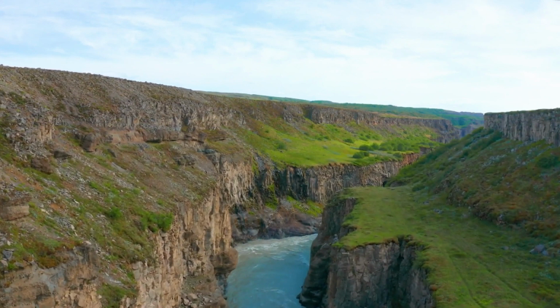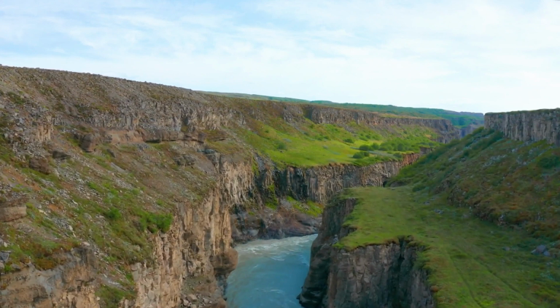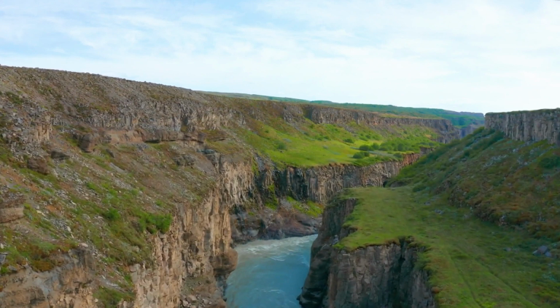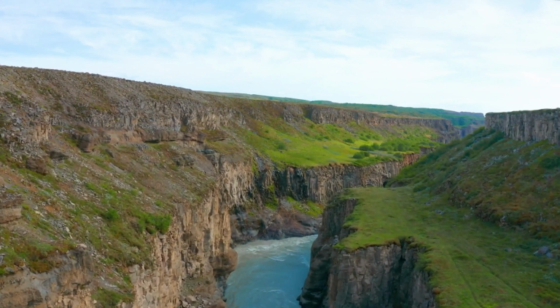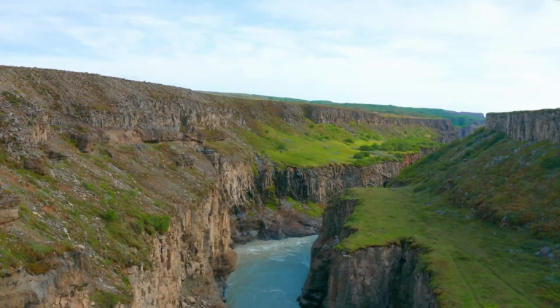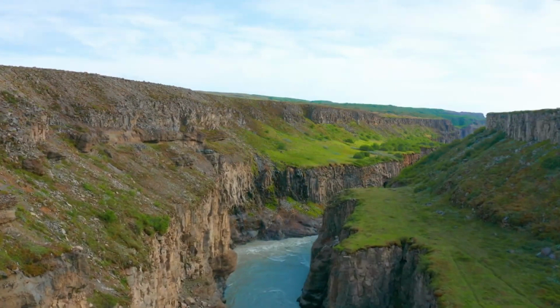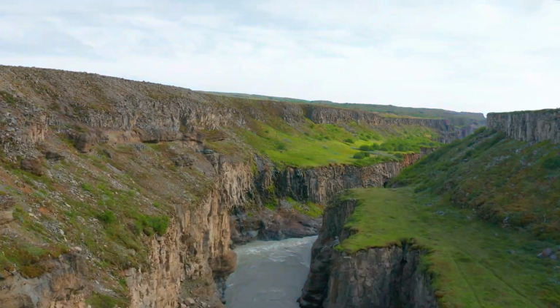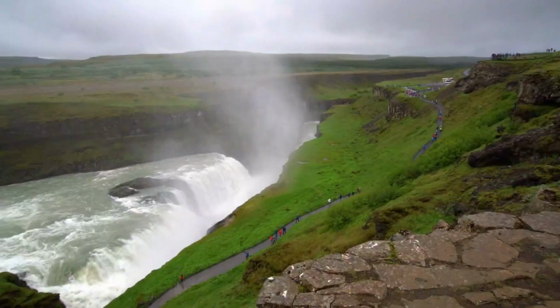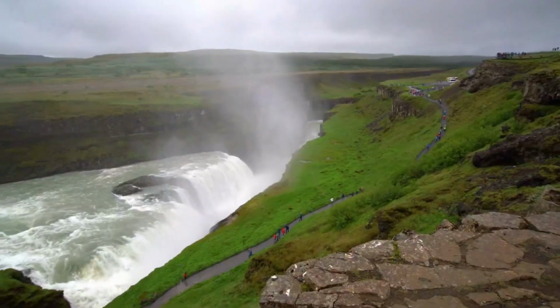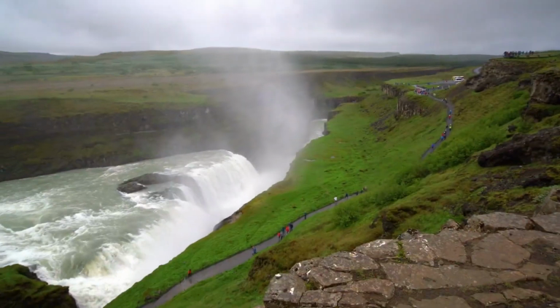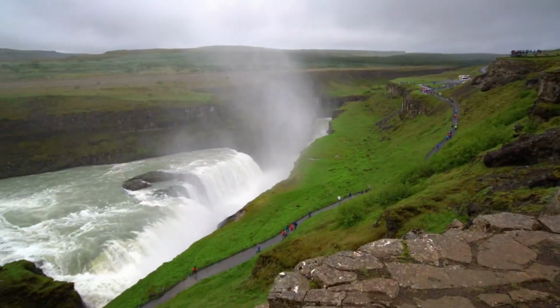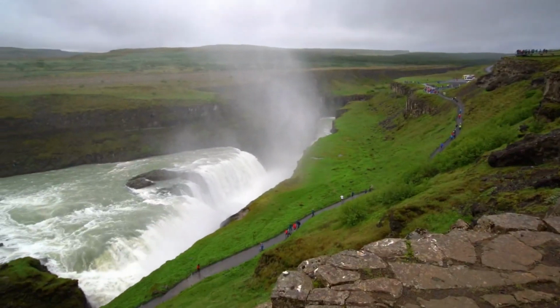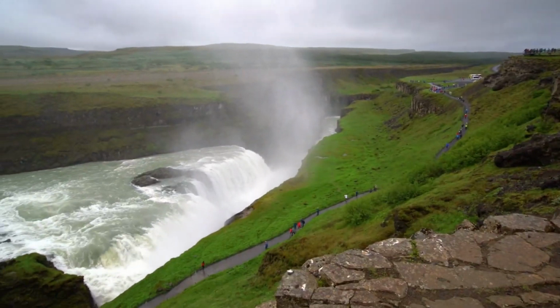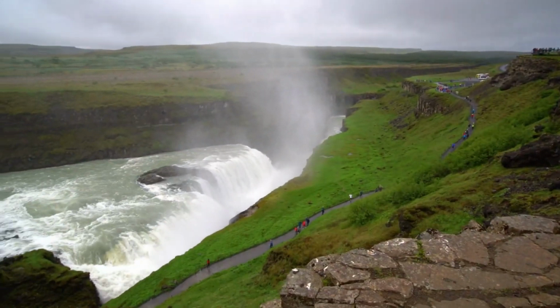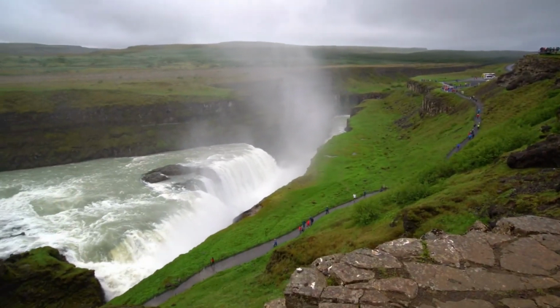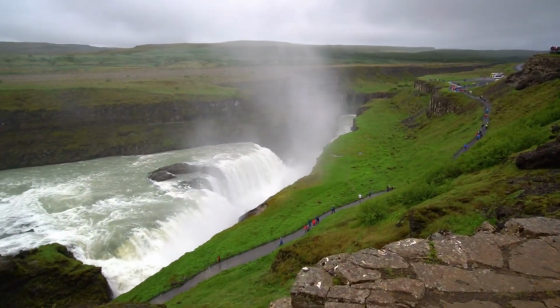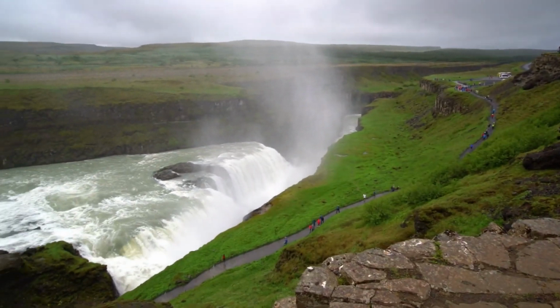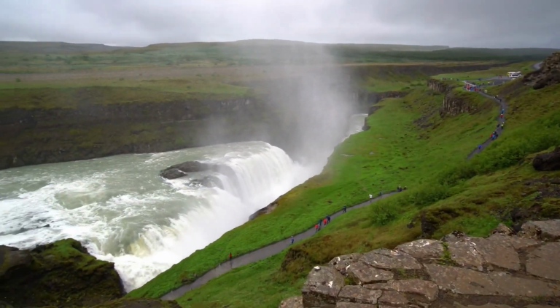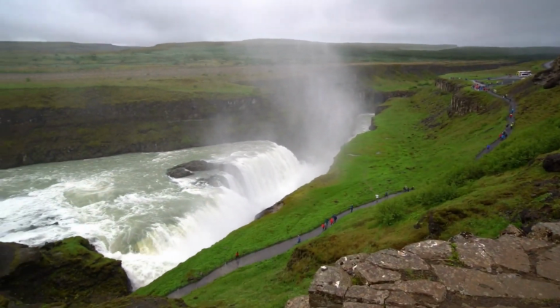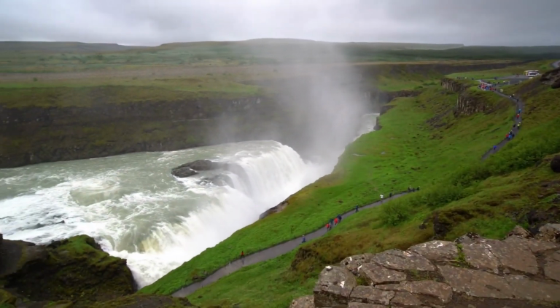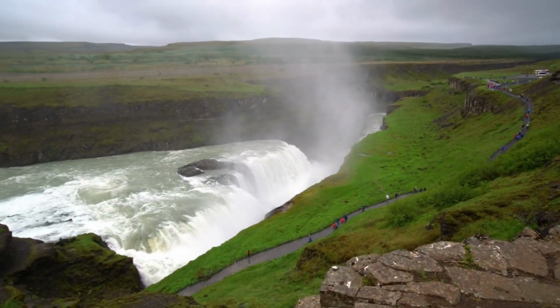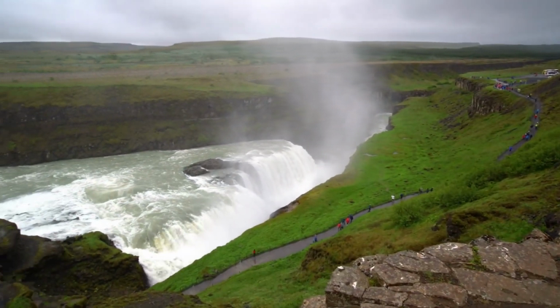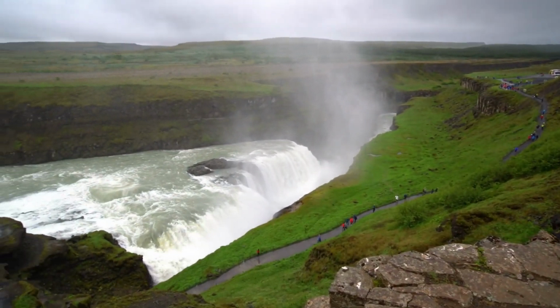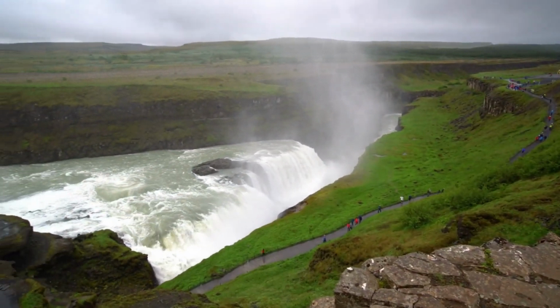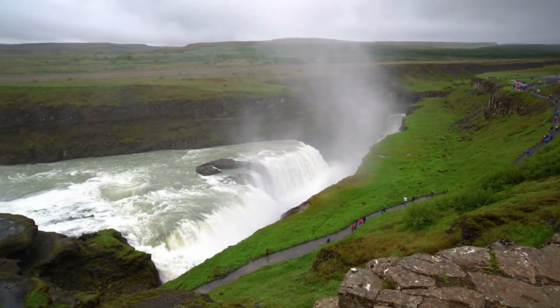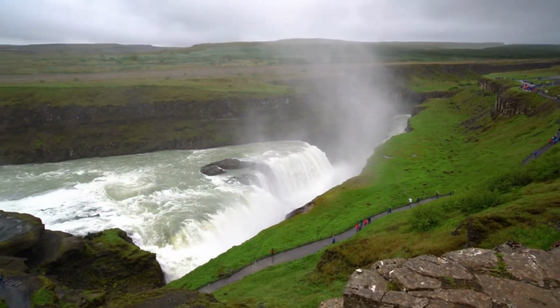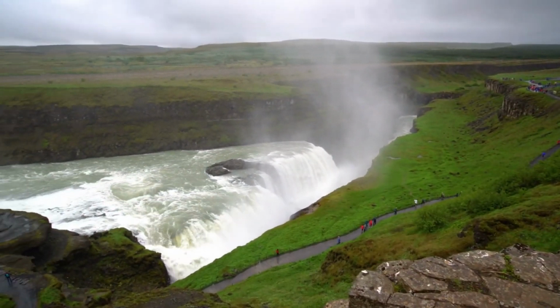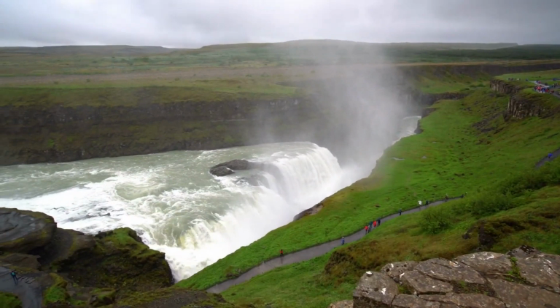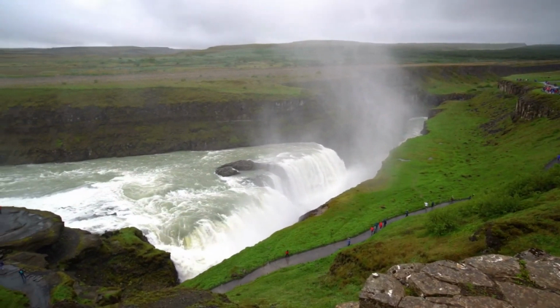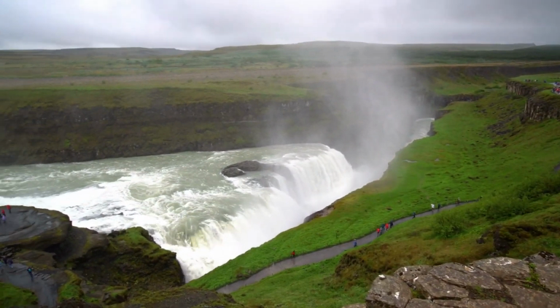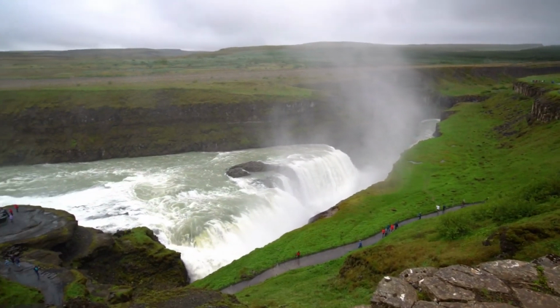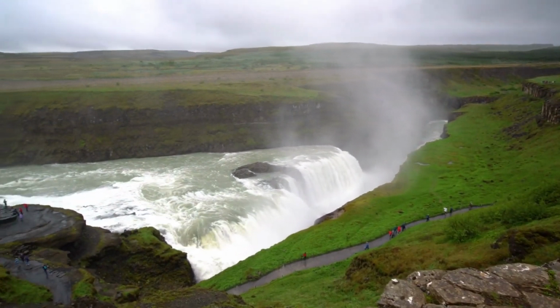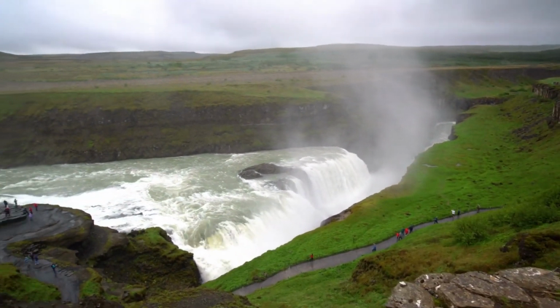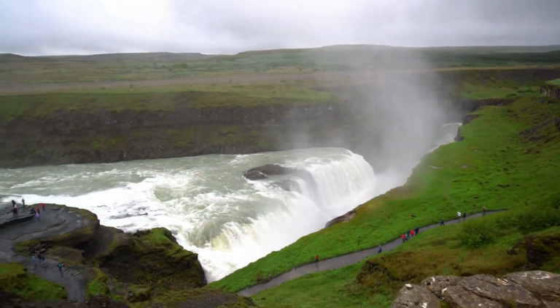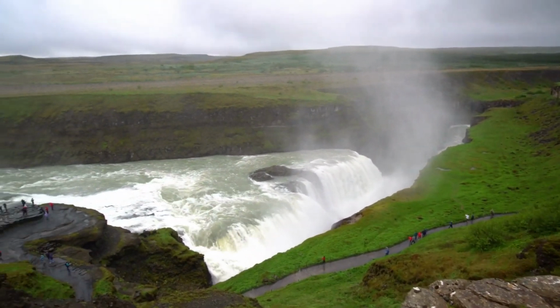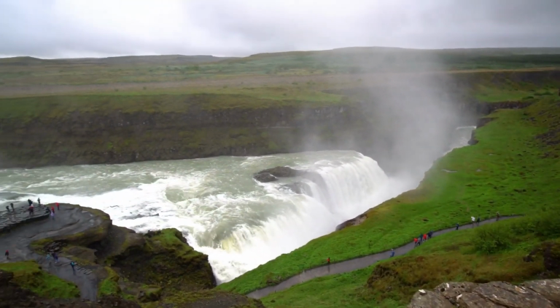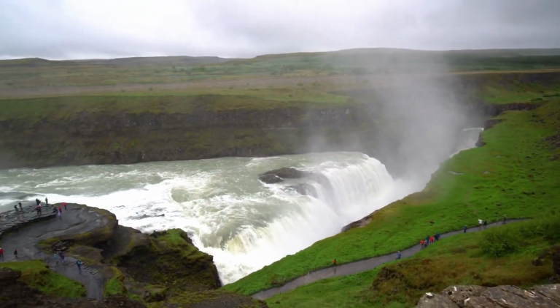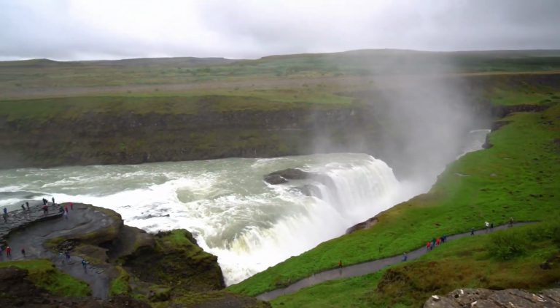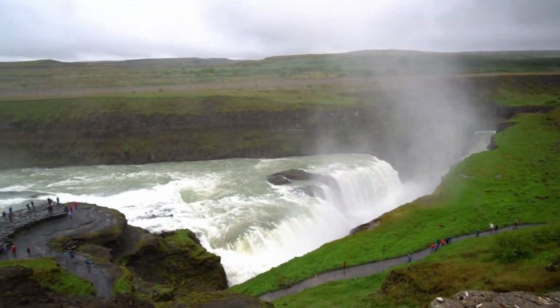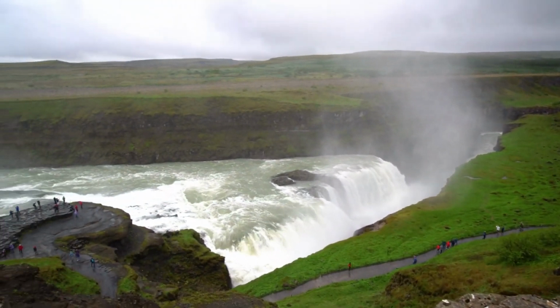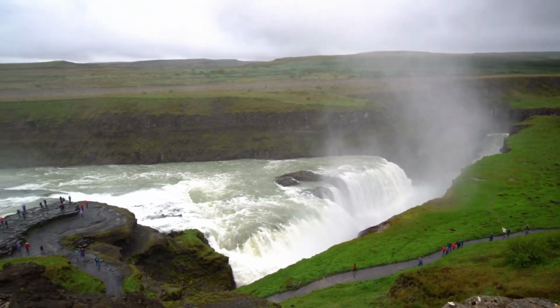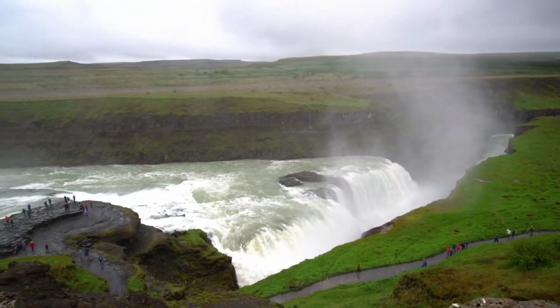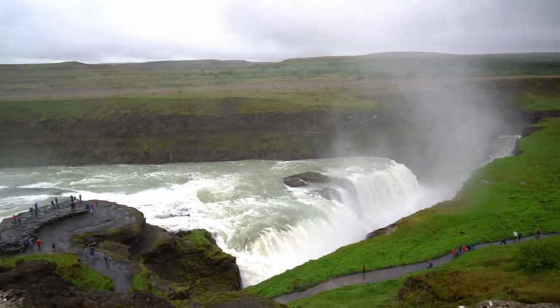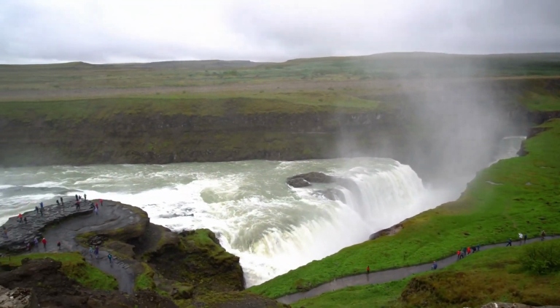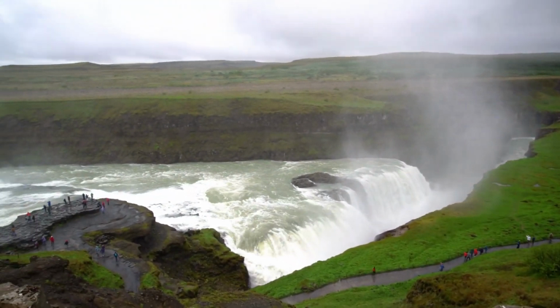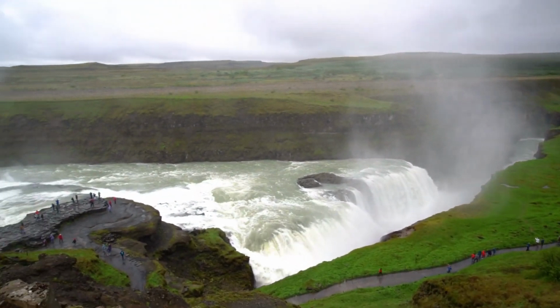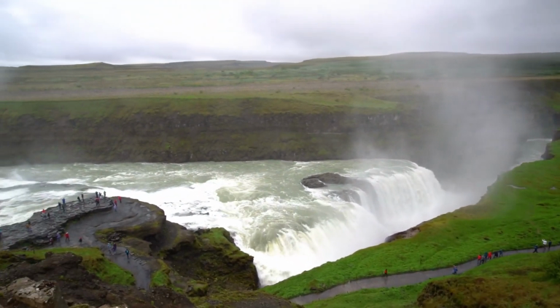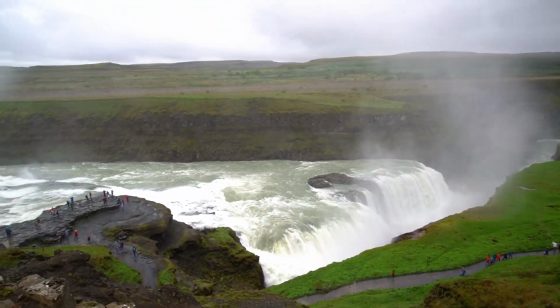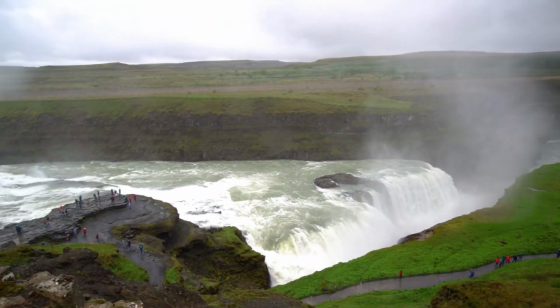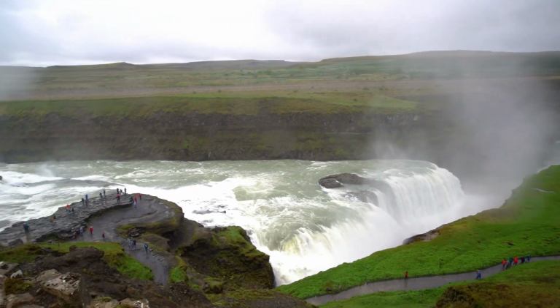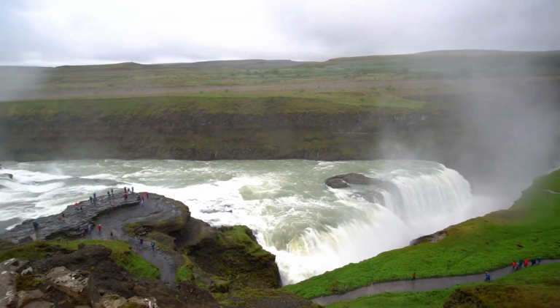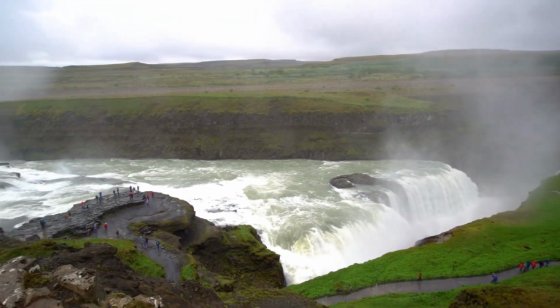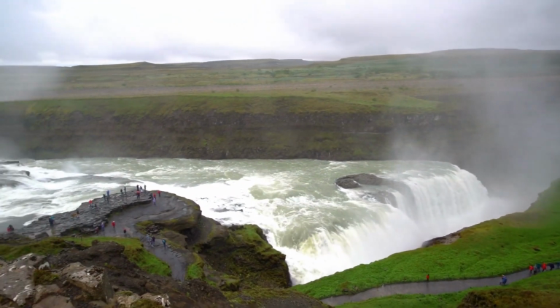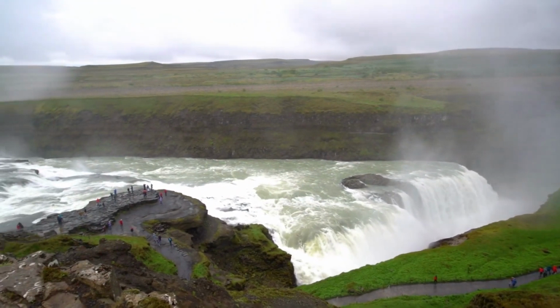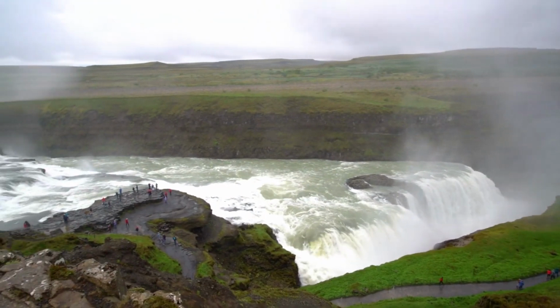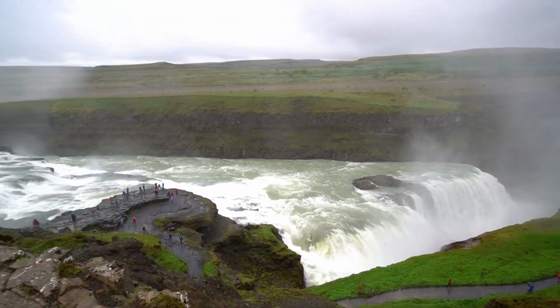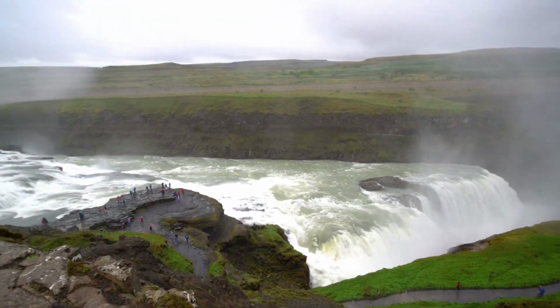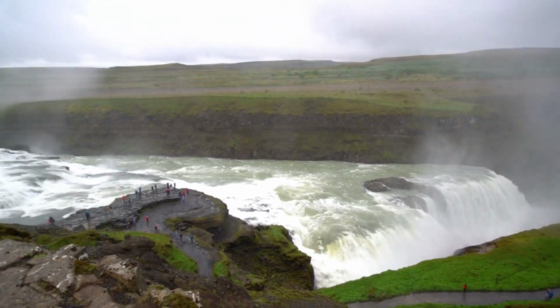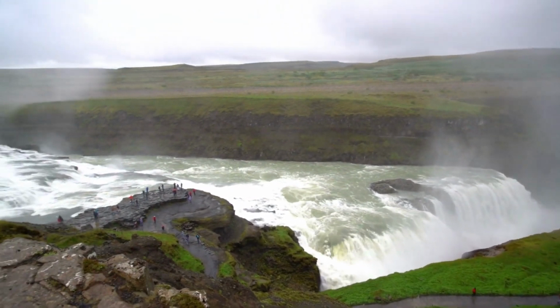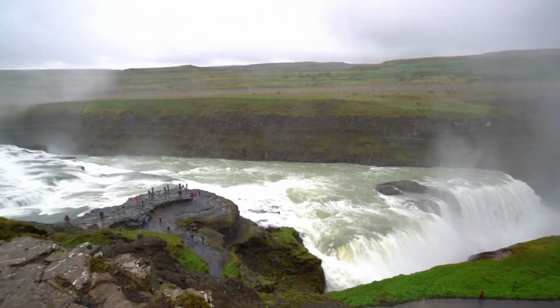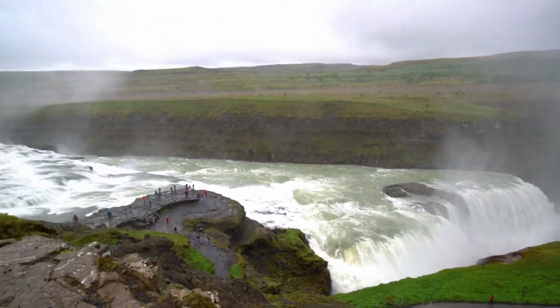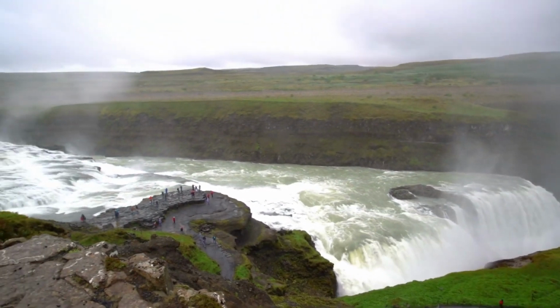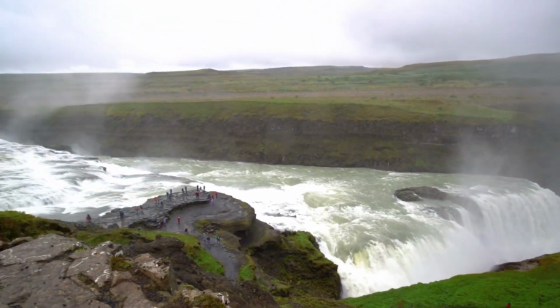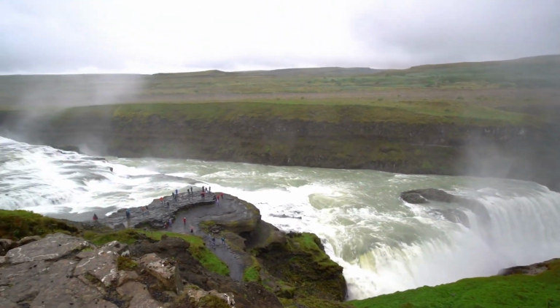A word of warning: there are no rails or barriers, just a spine-tingling spectacle to enjoy amid surroundings as nature intended.